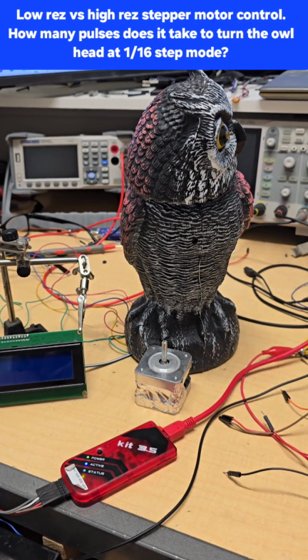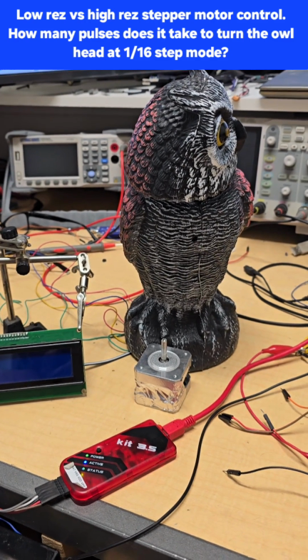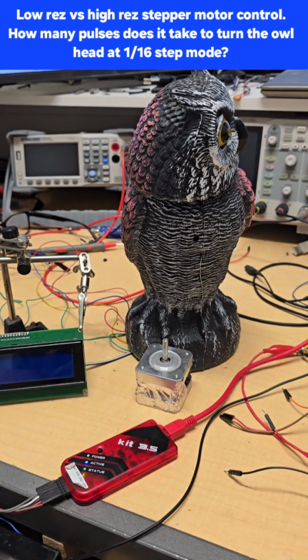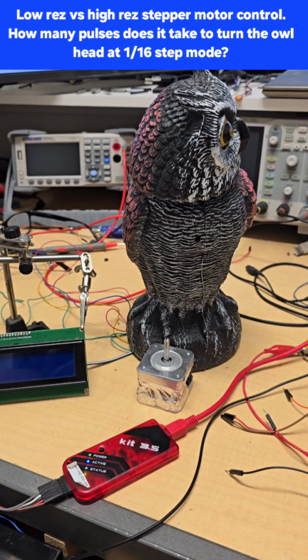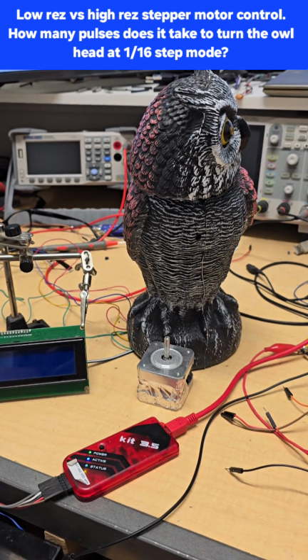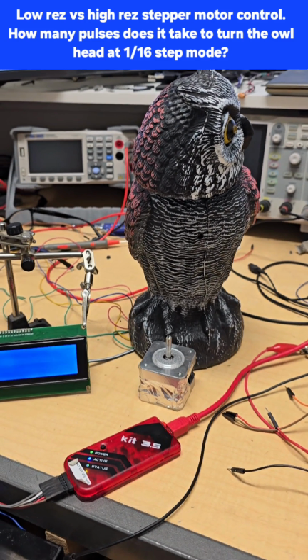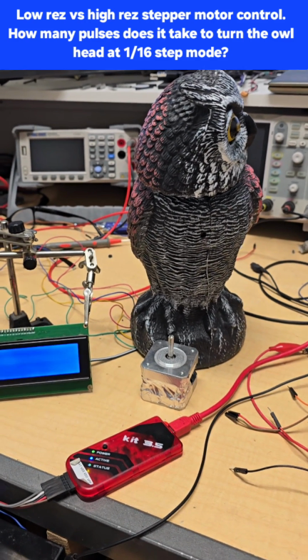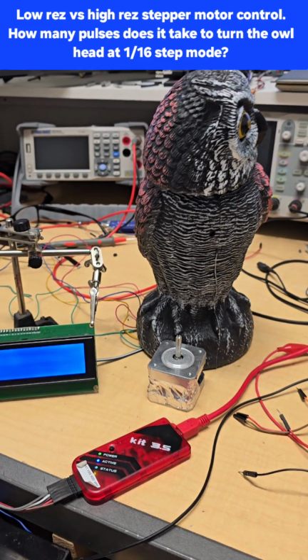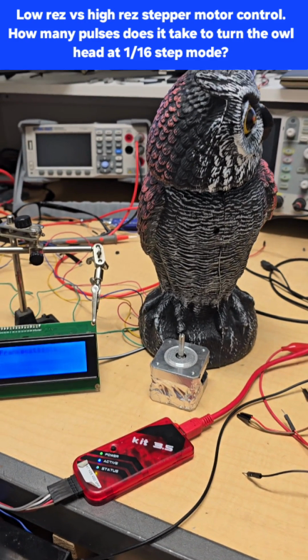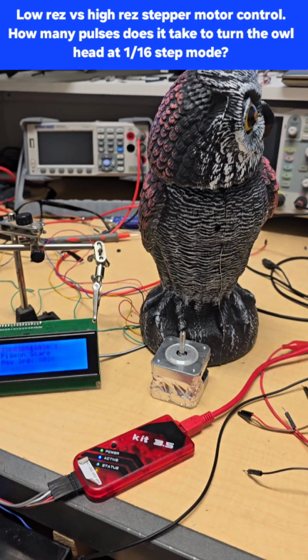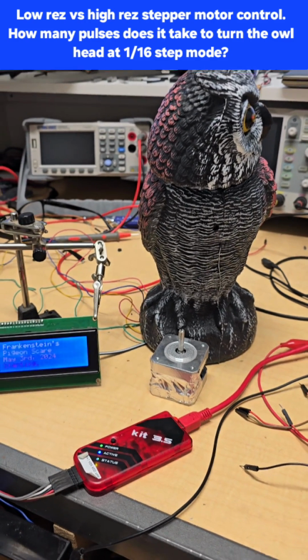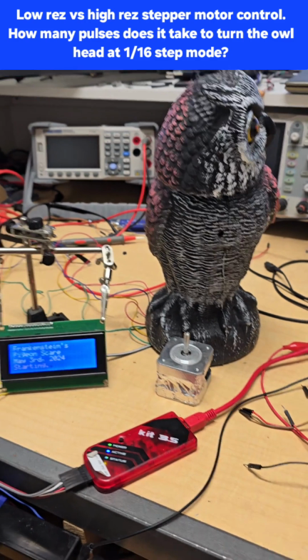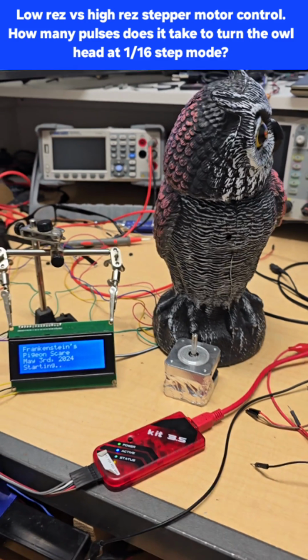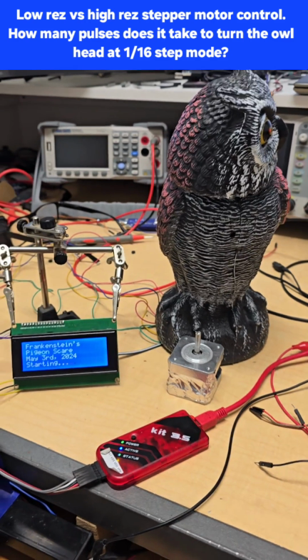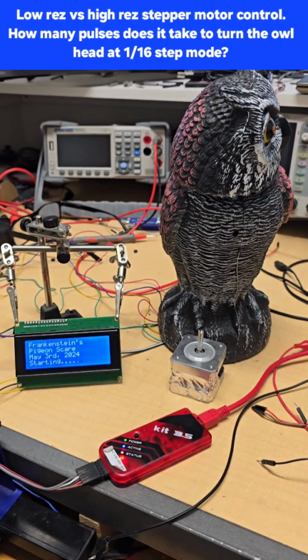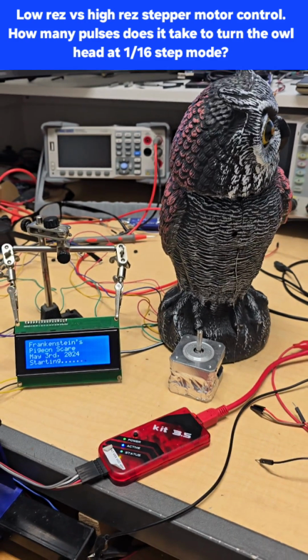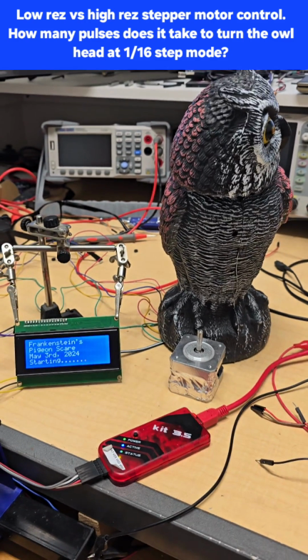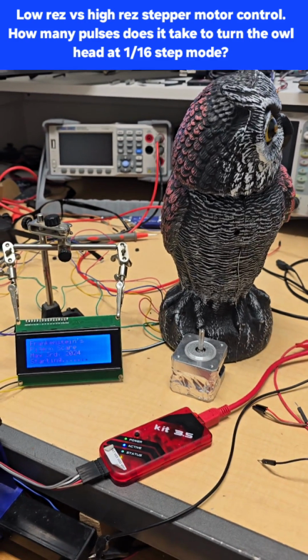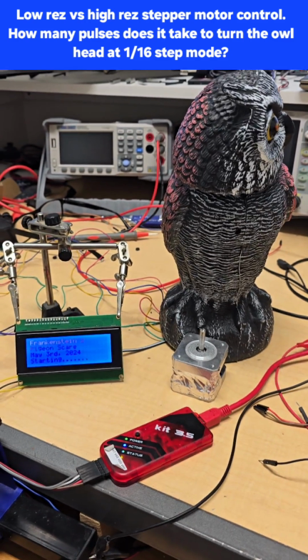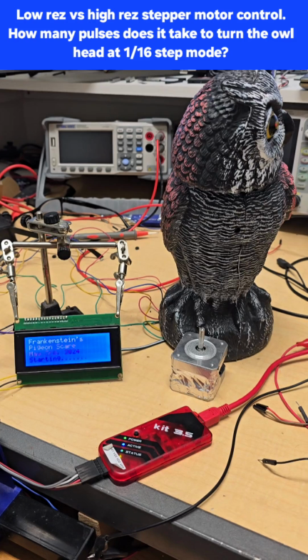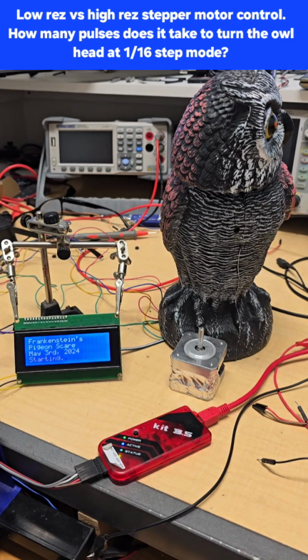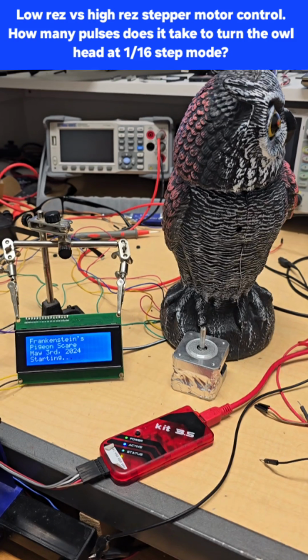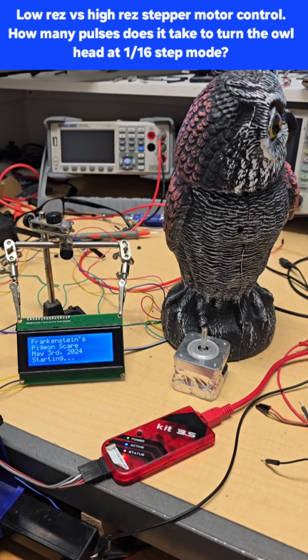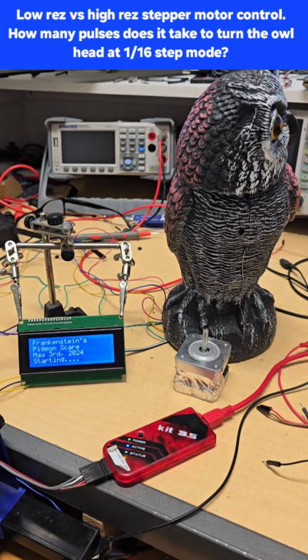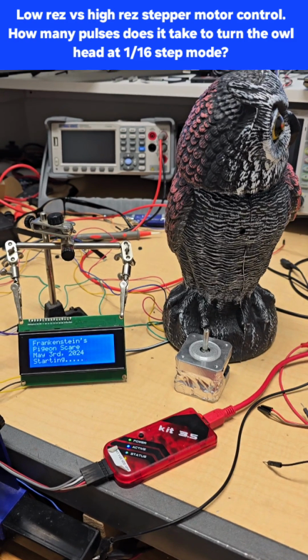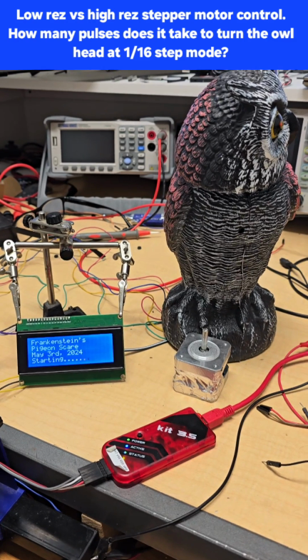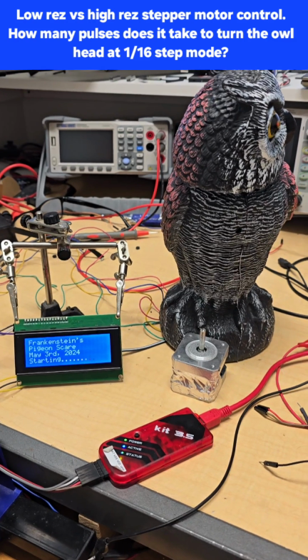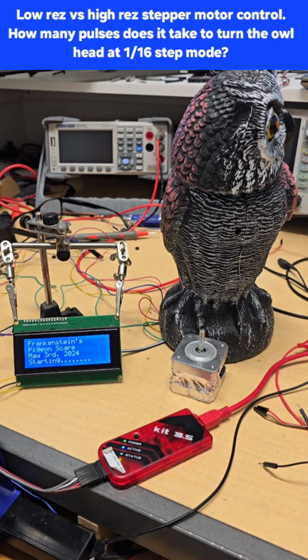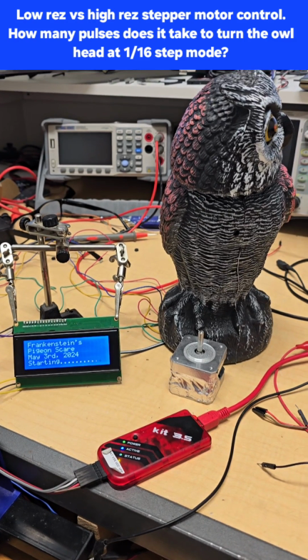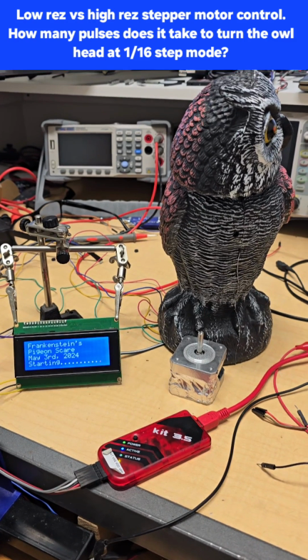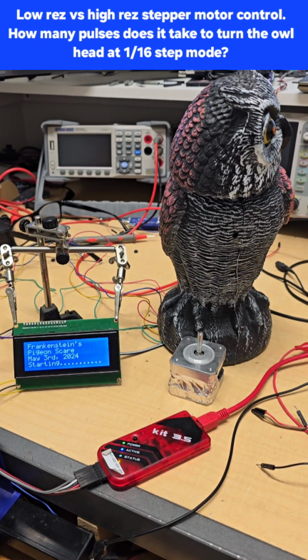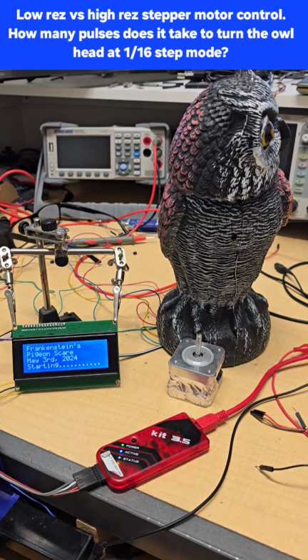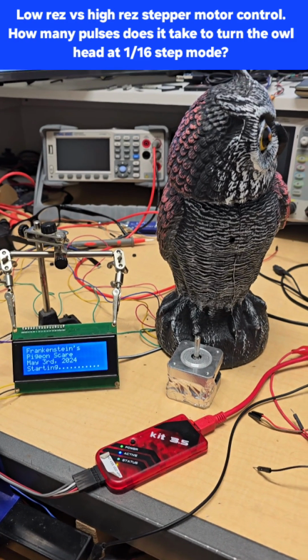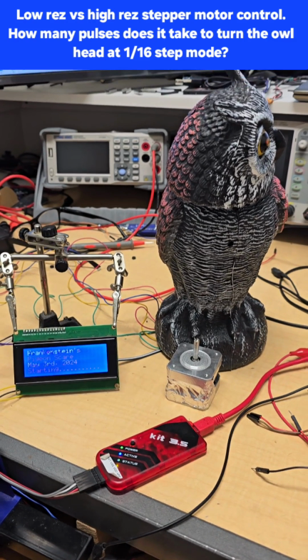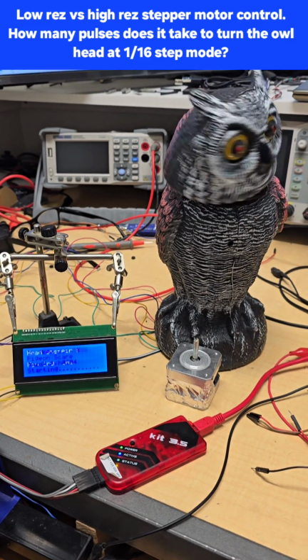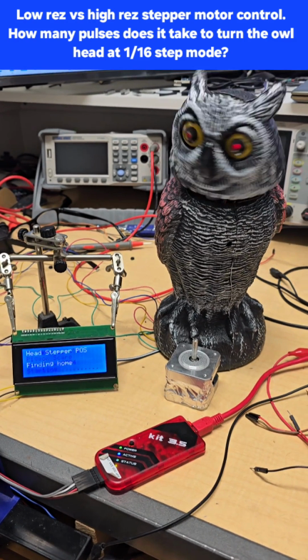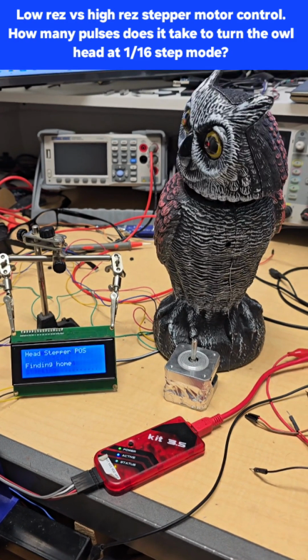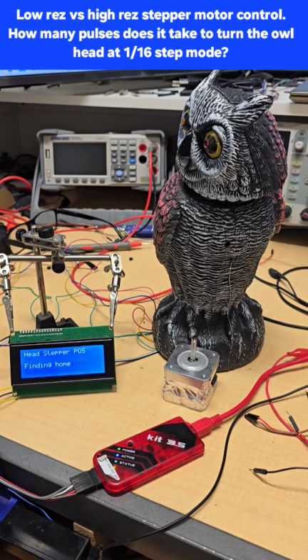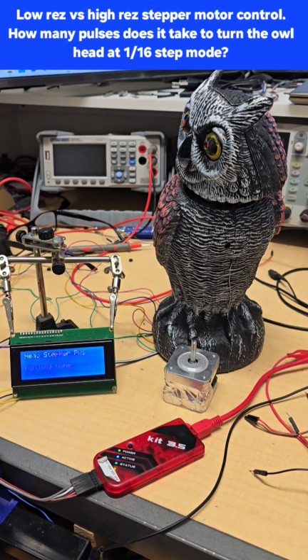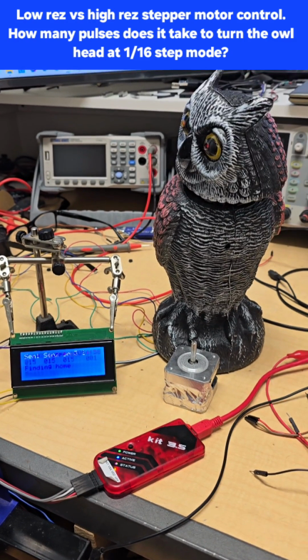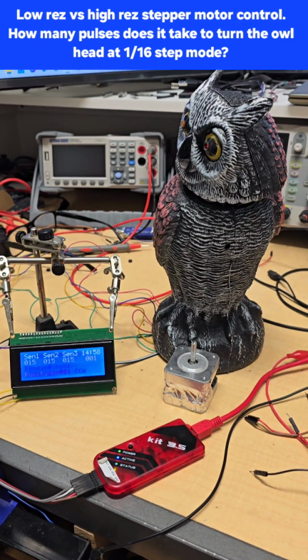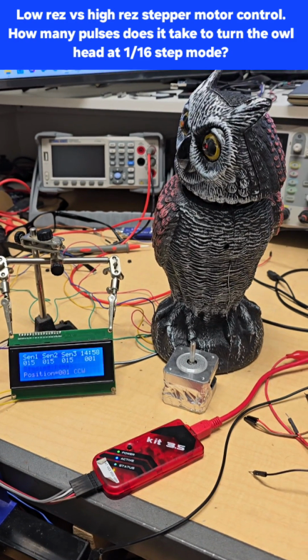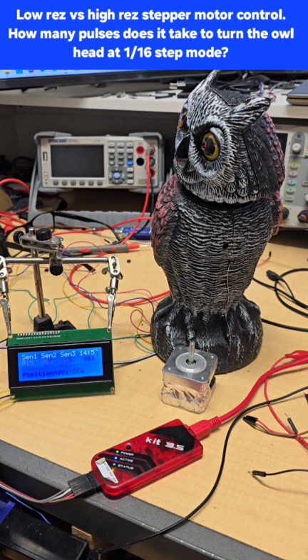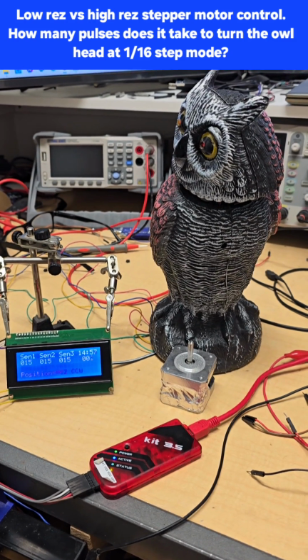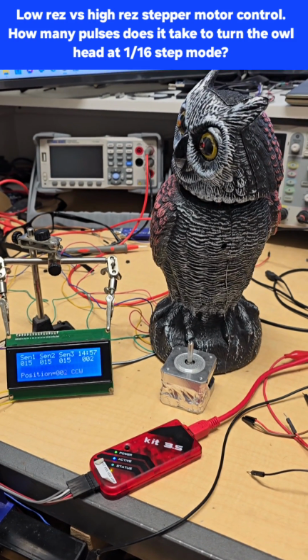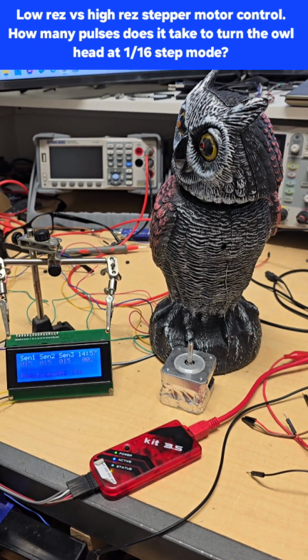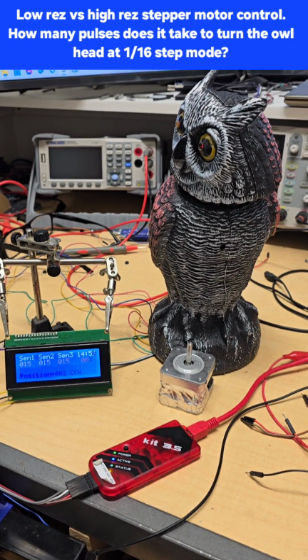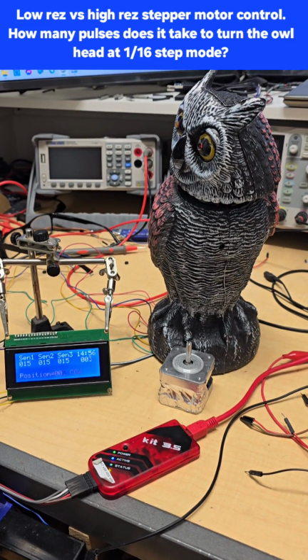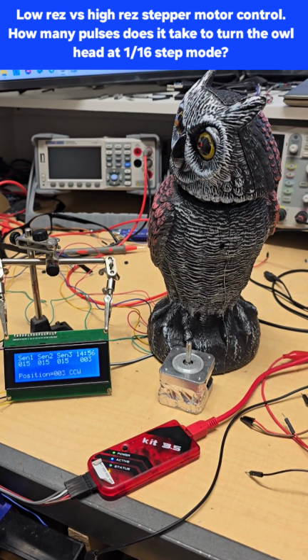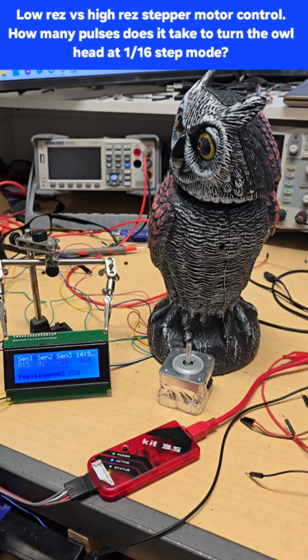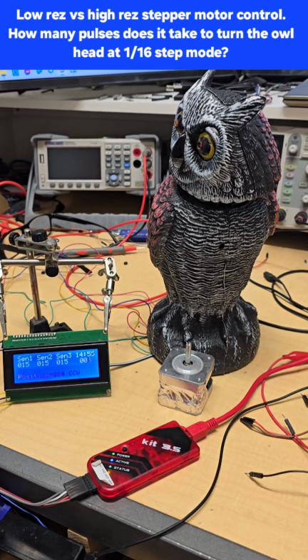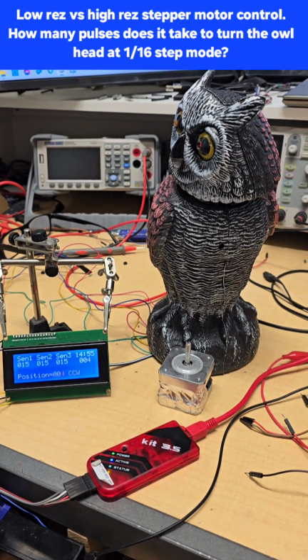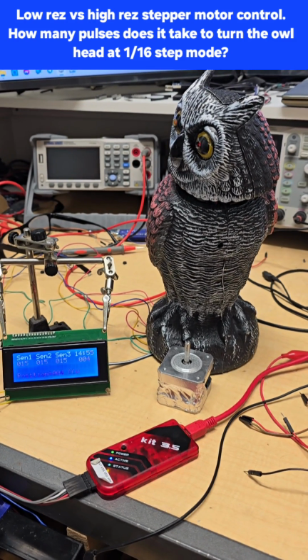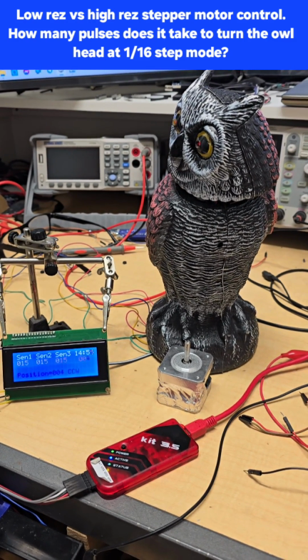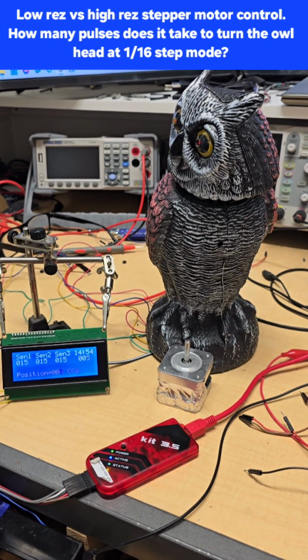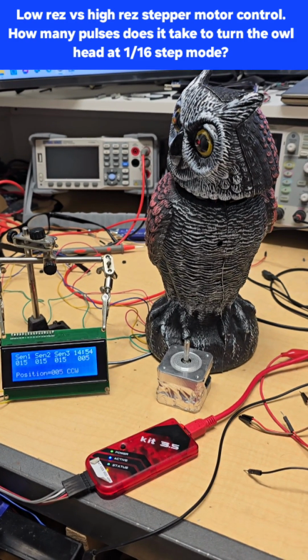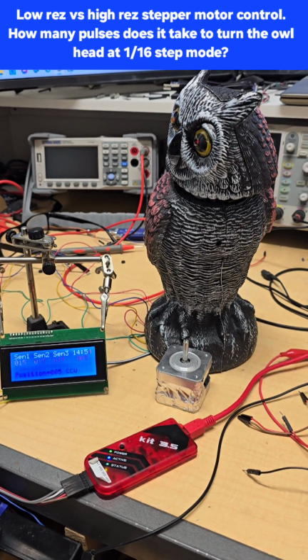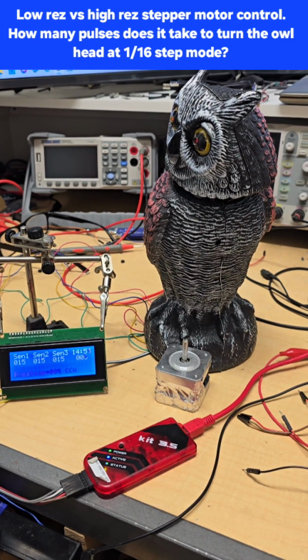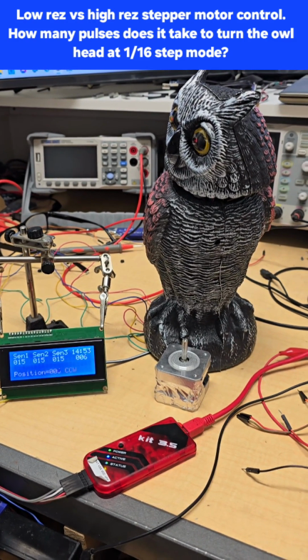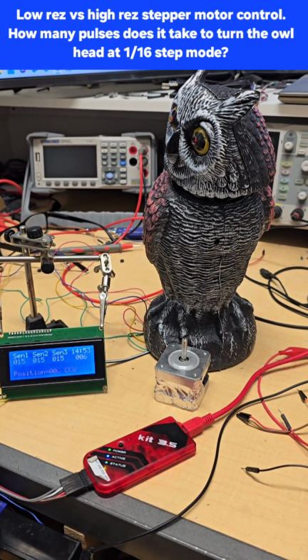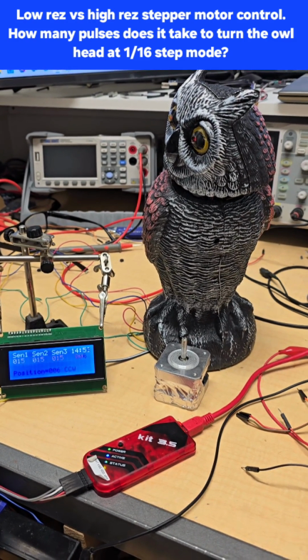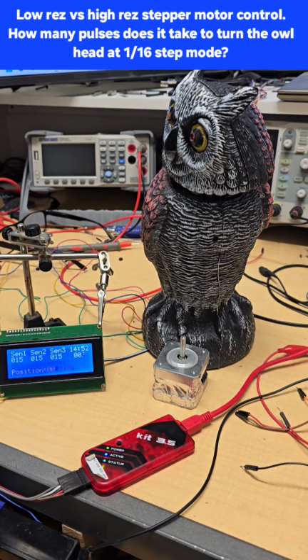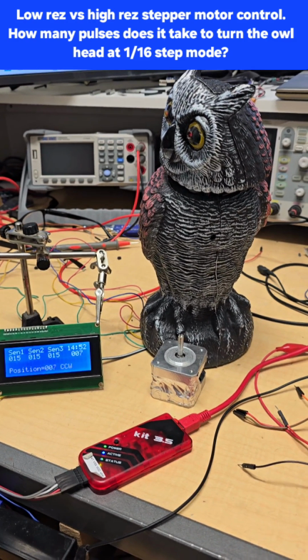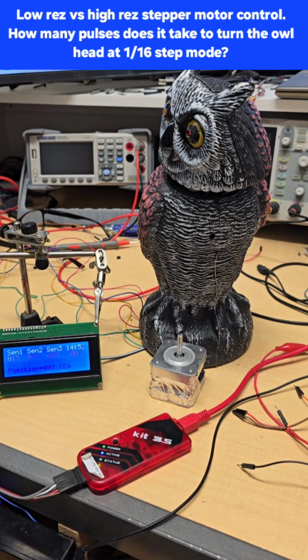Any guesses? Here we go — three, two, one. That's how long it takes. Damn.